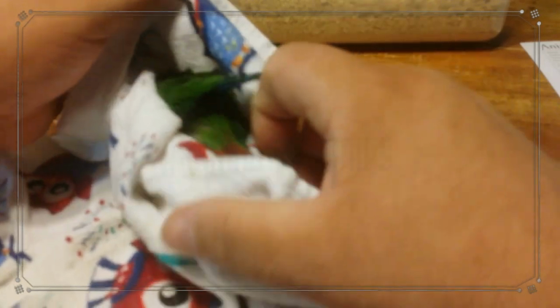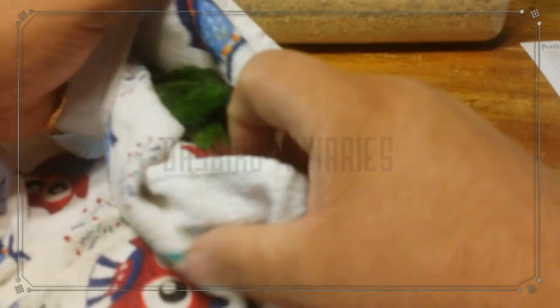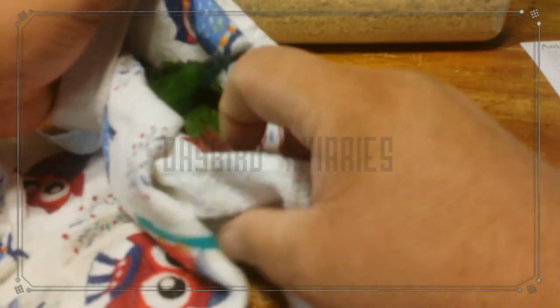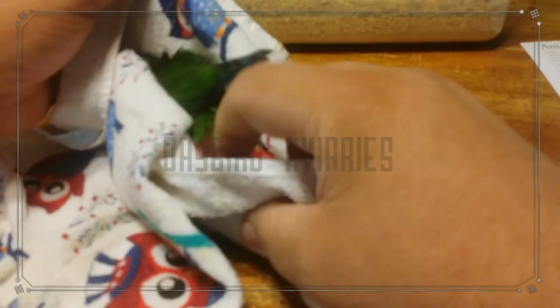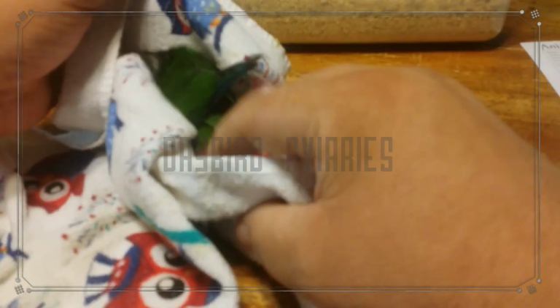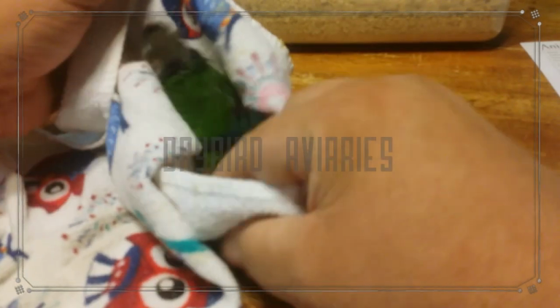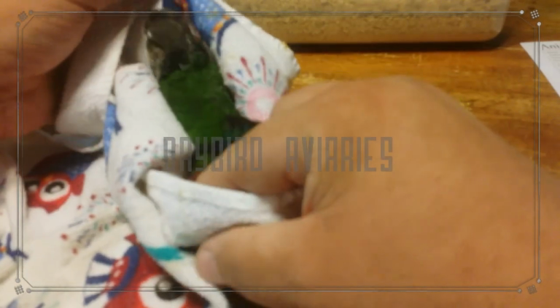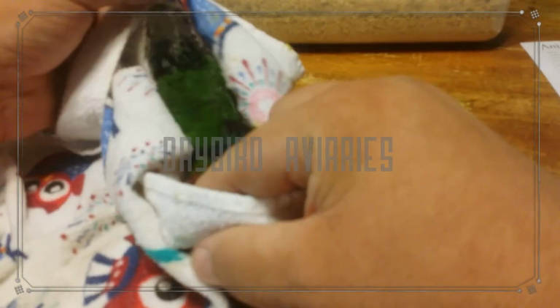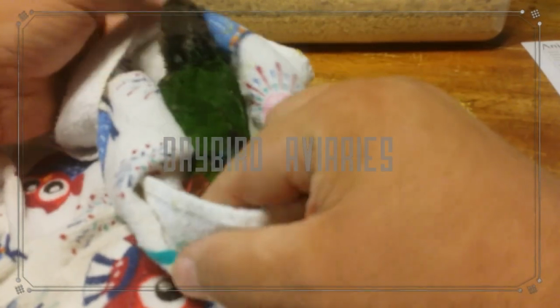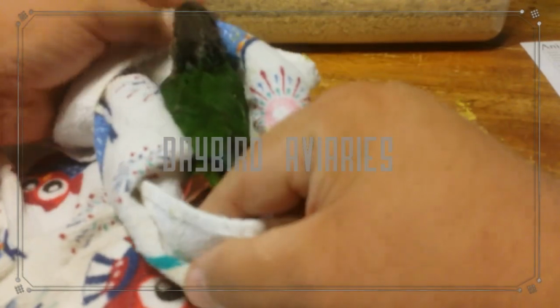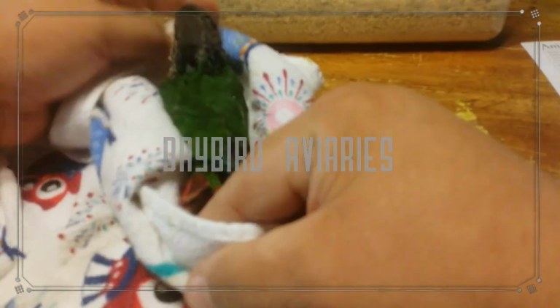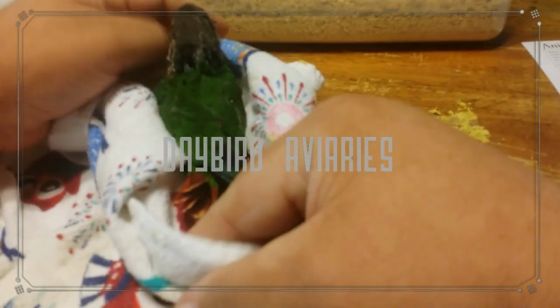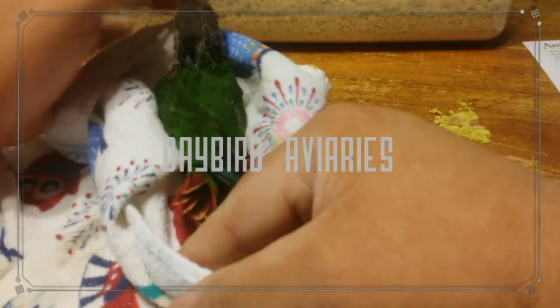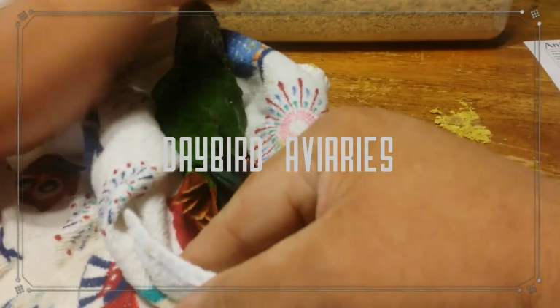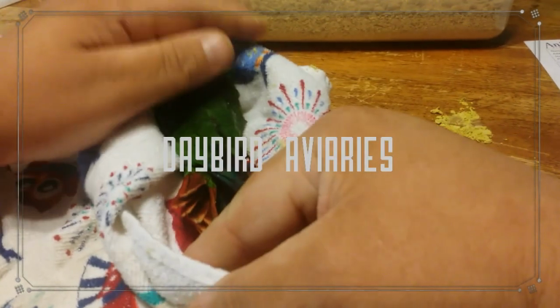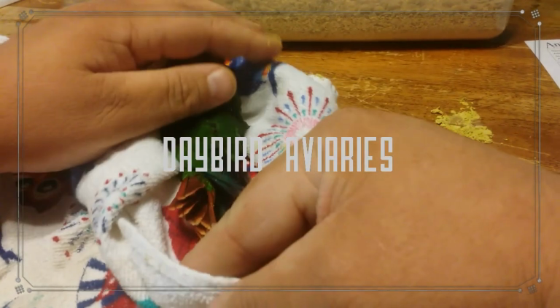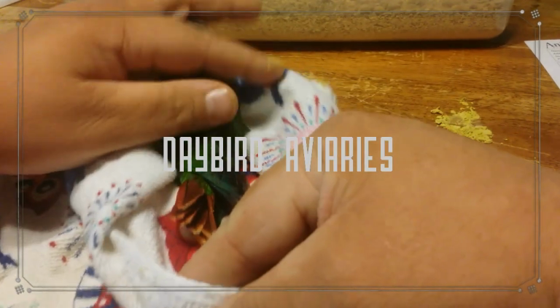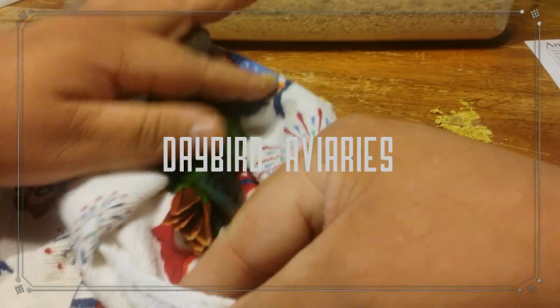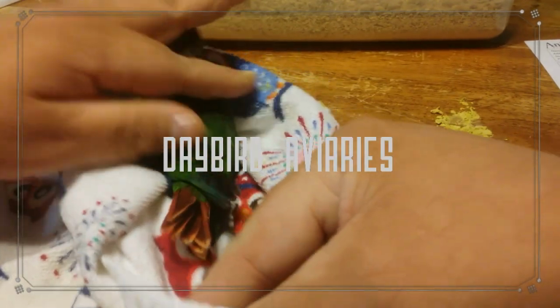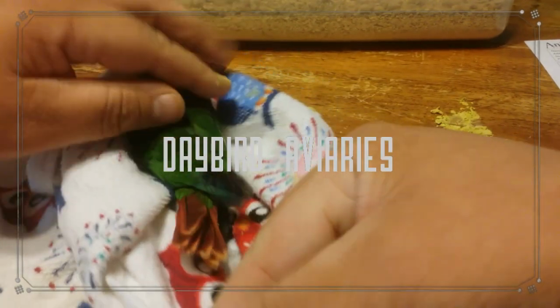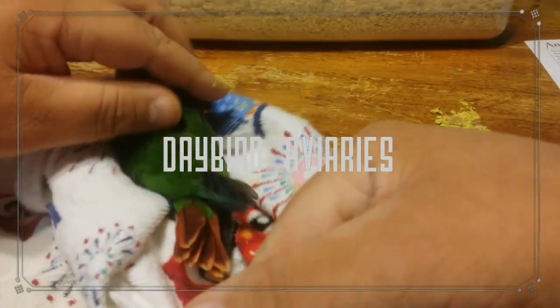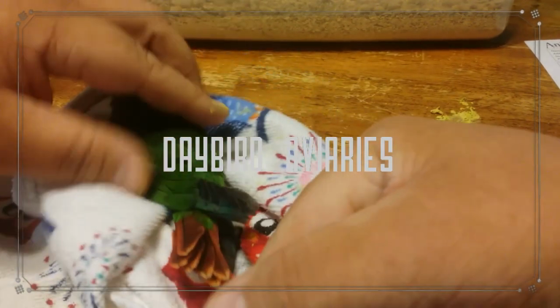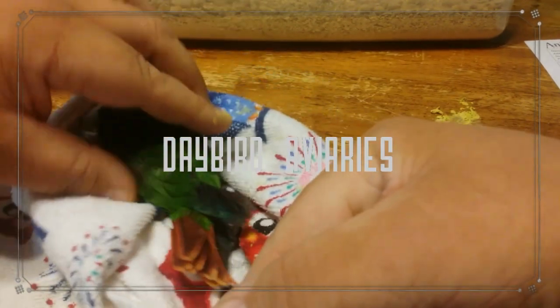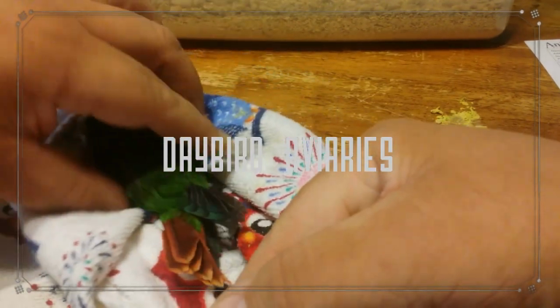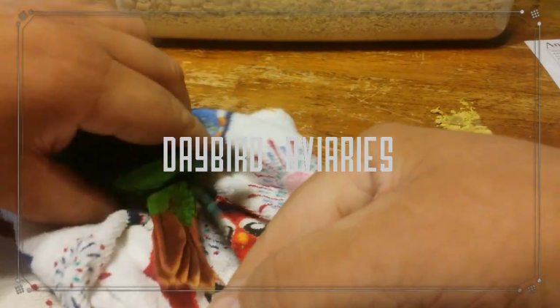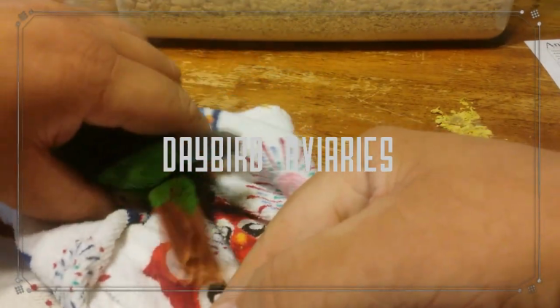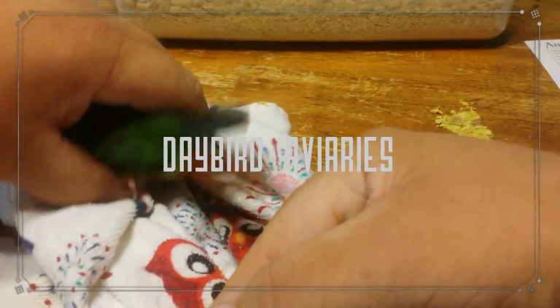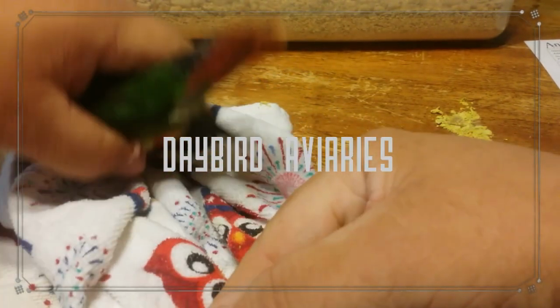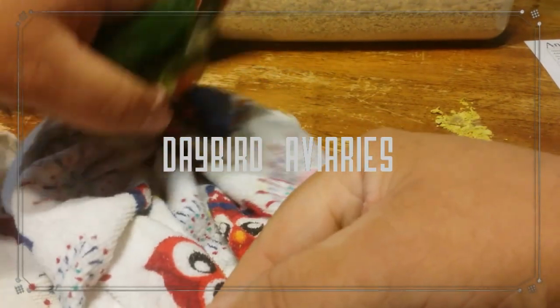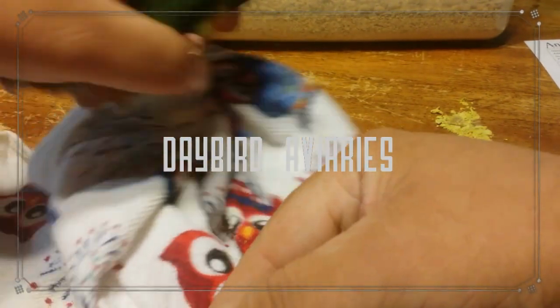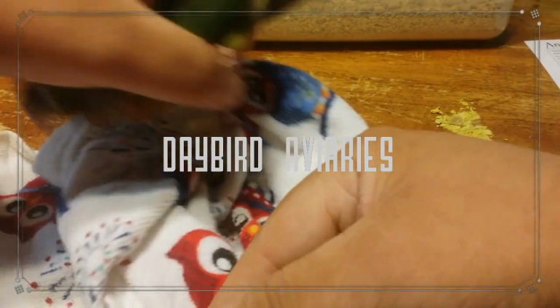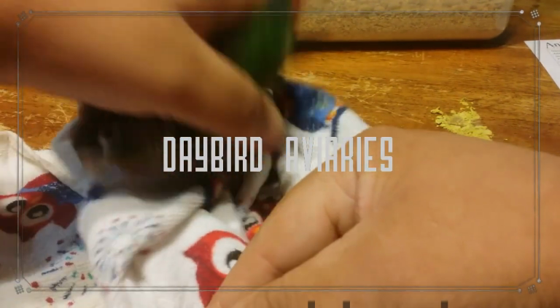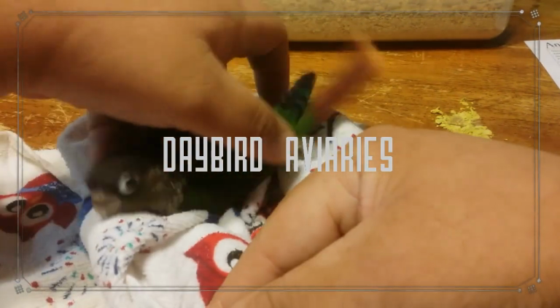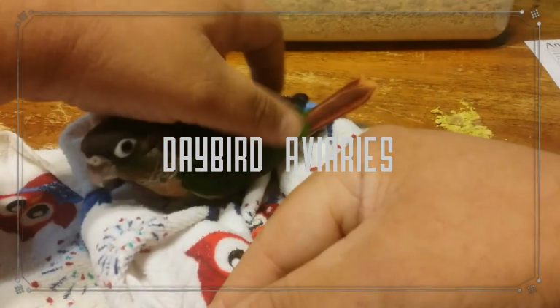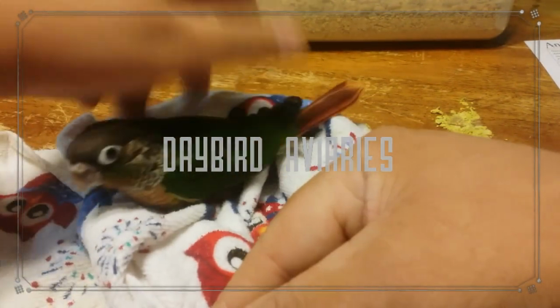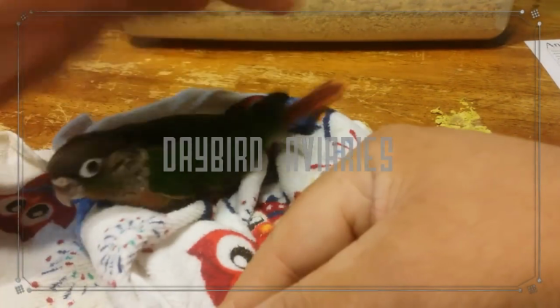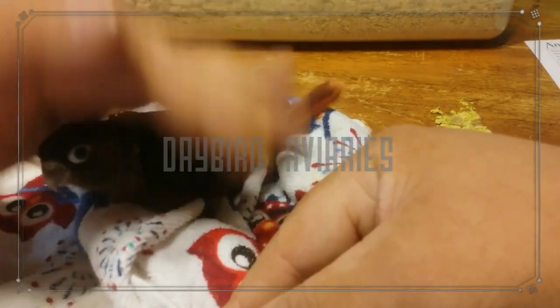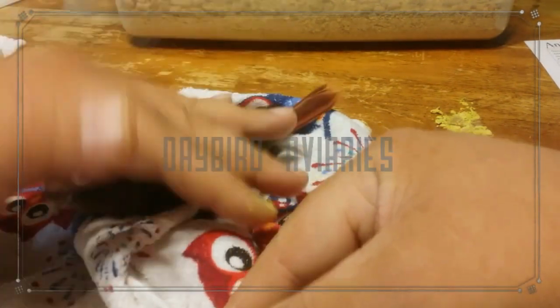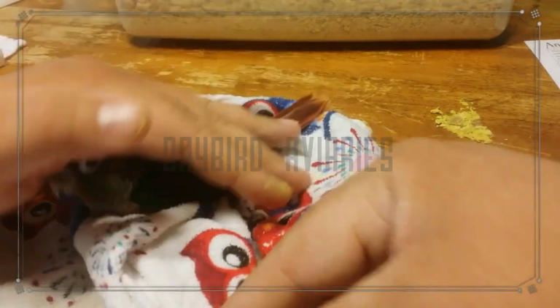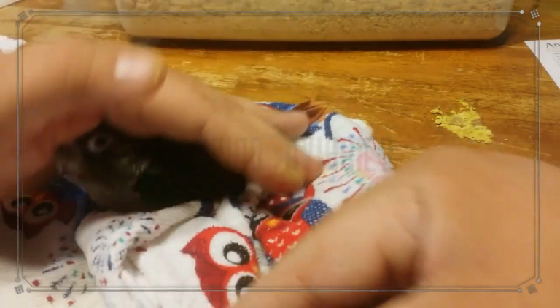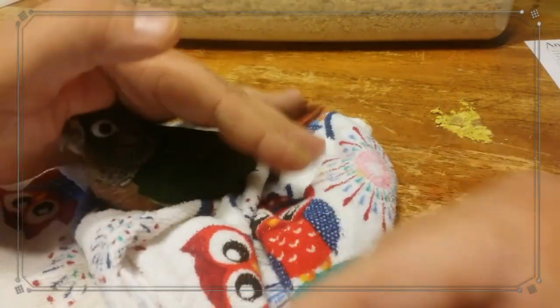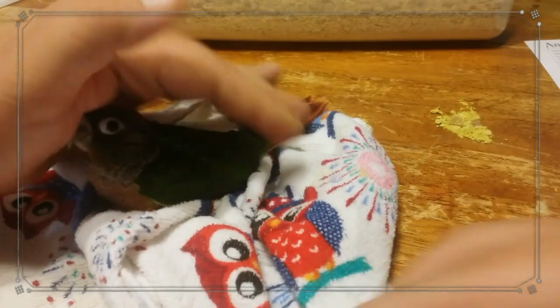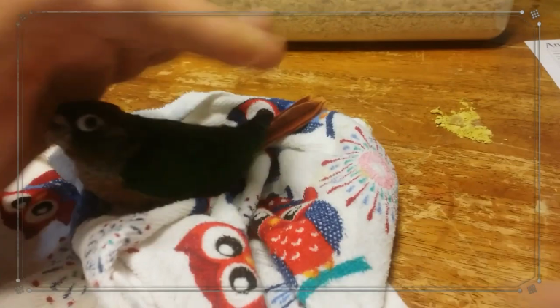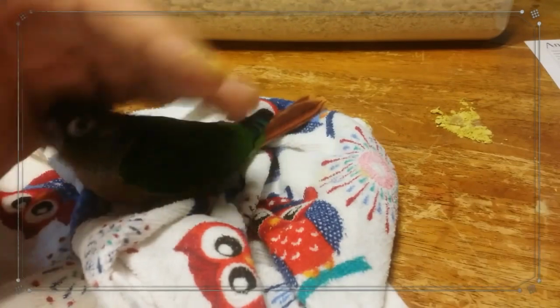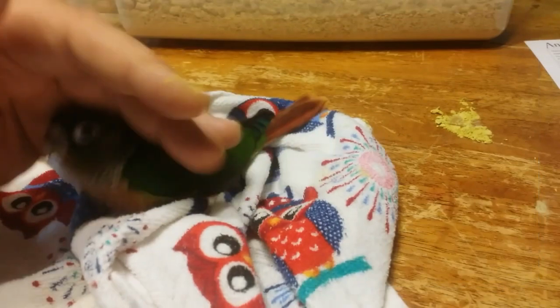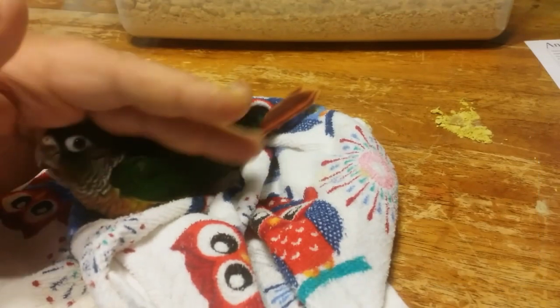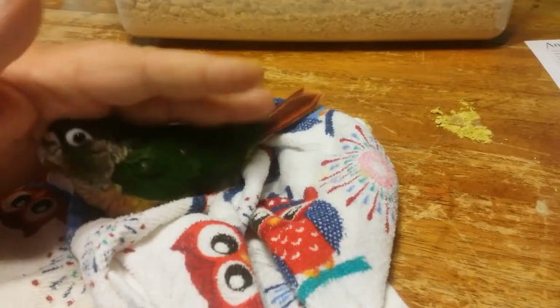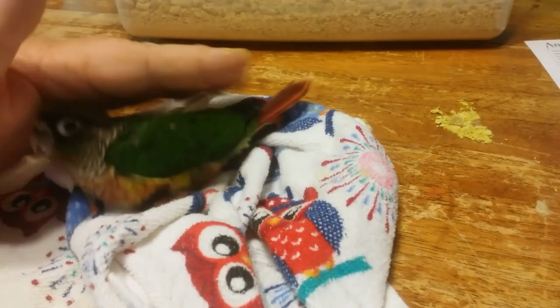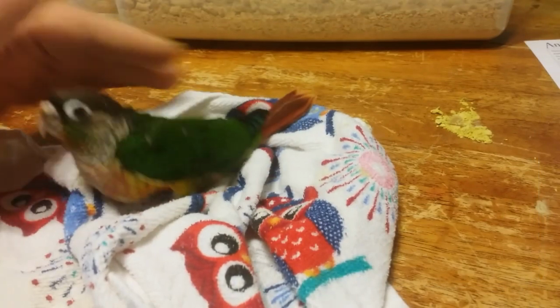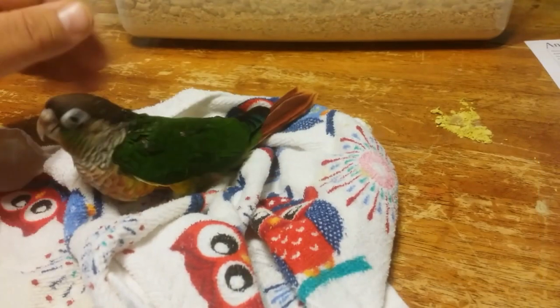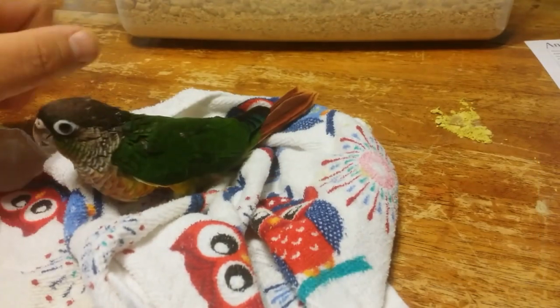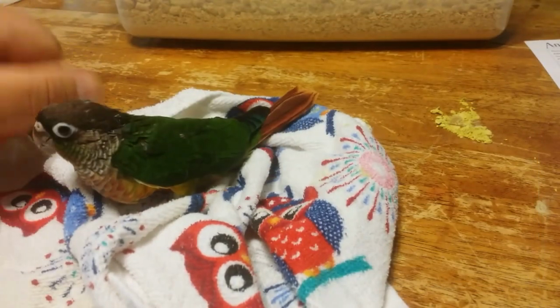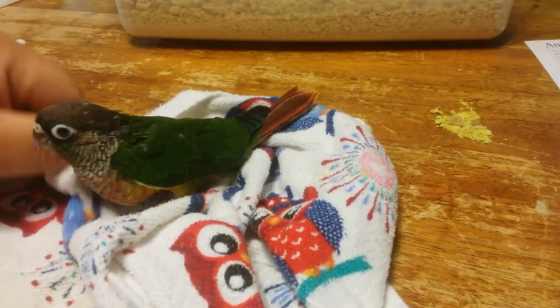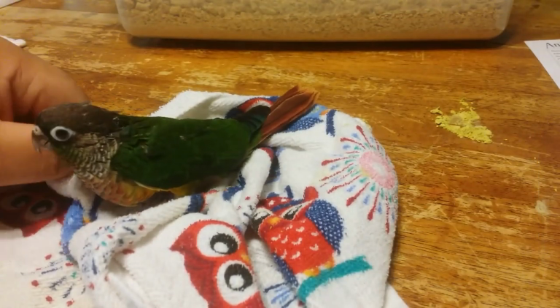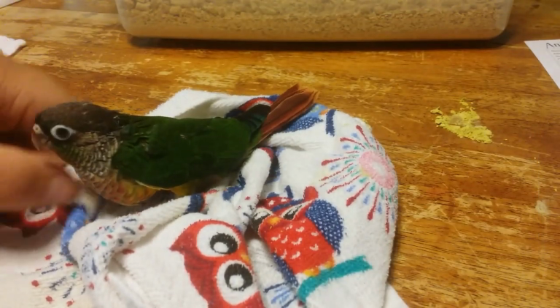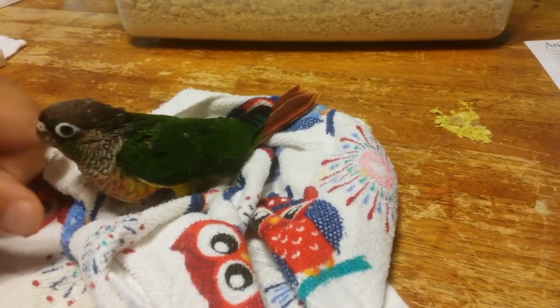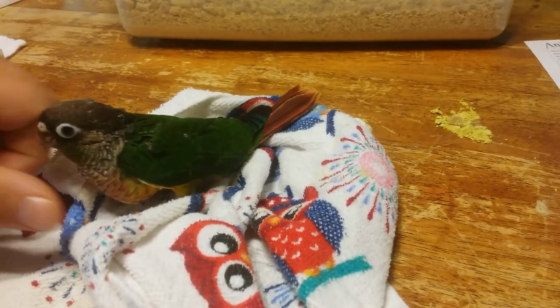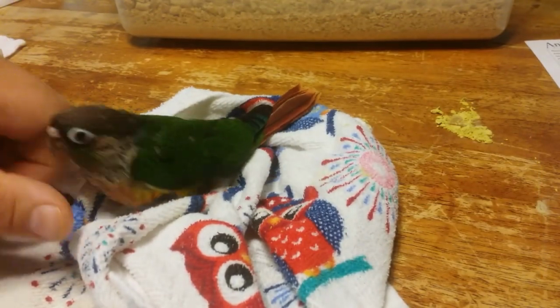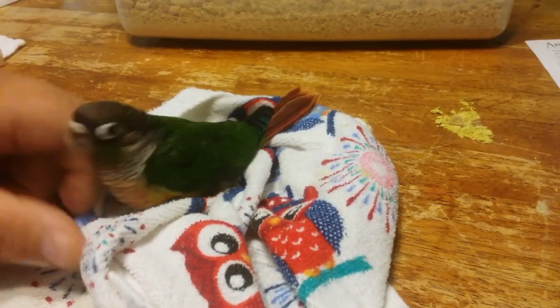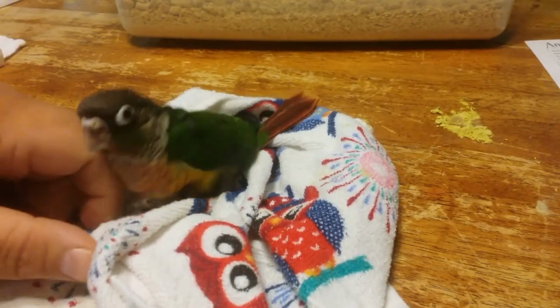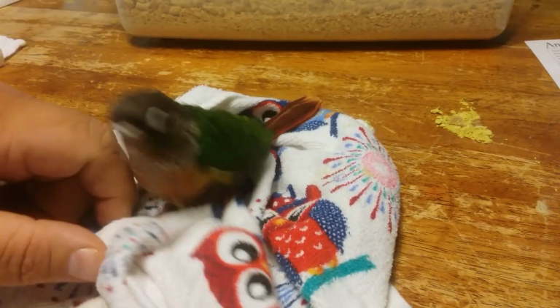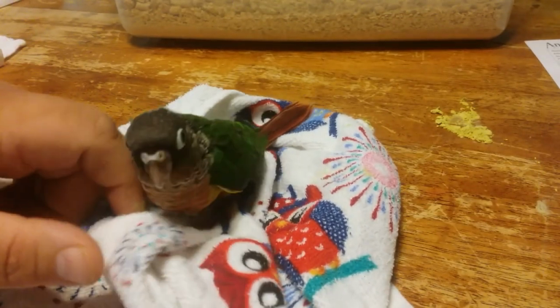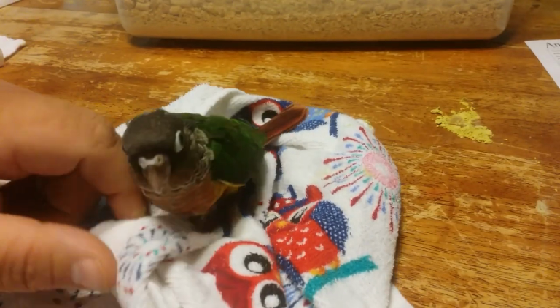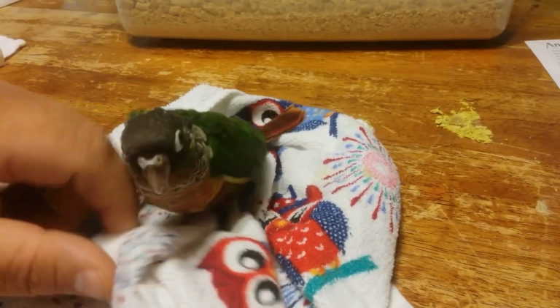Since this is a tame bird, I'm just going to go ahead and release him and he's just going to think that that was just a little bad dream and he's perfectly fine.